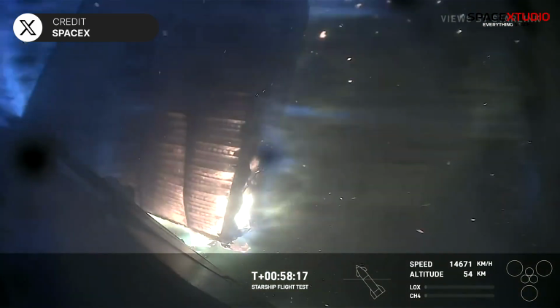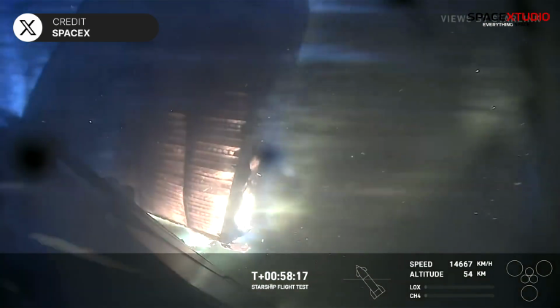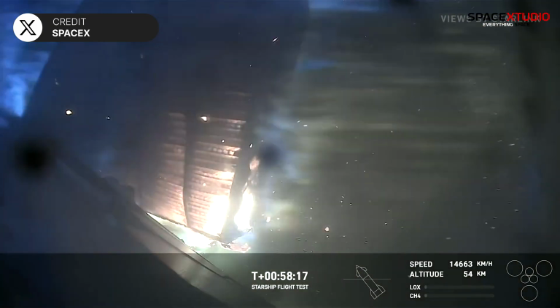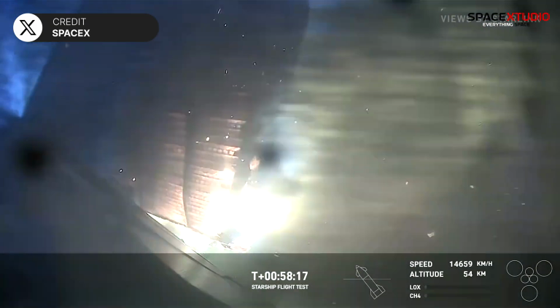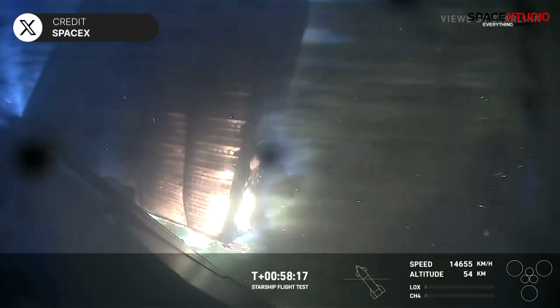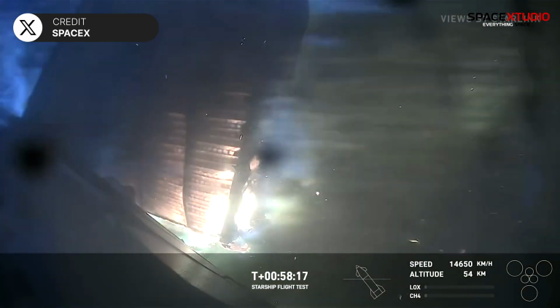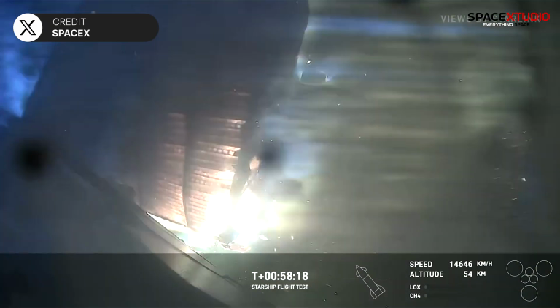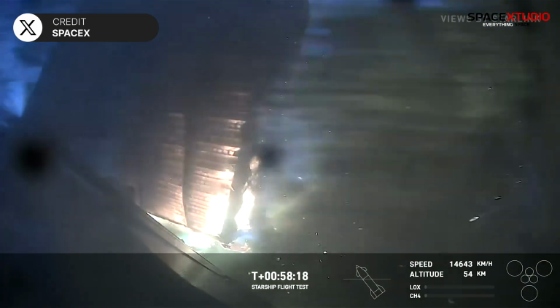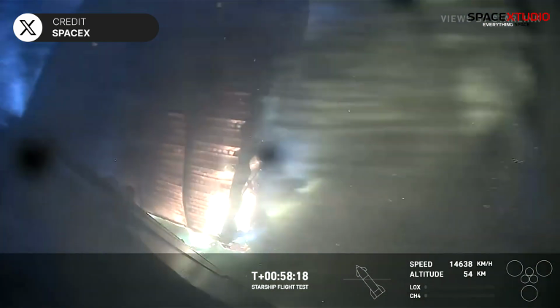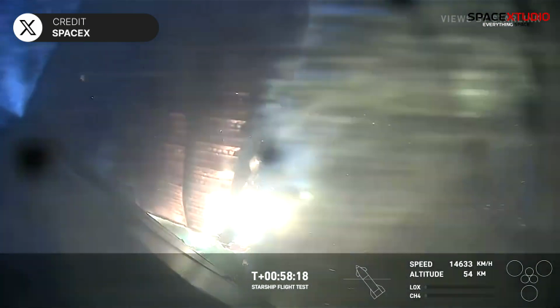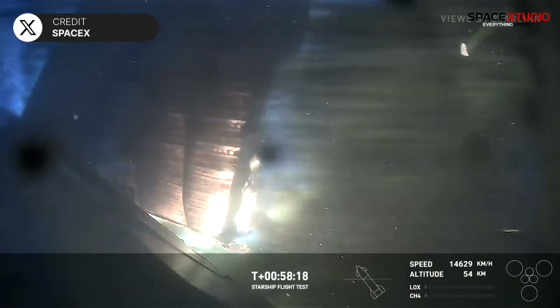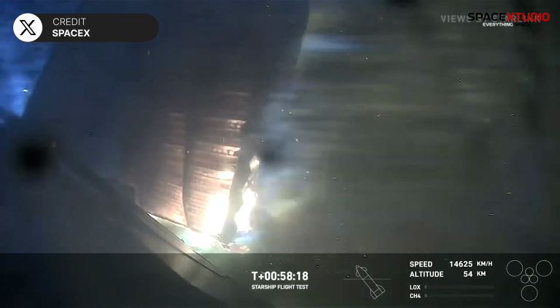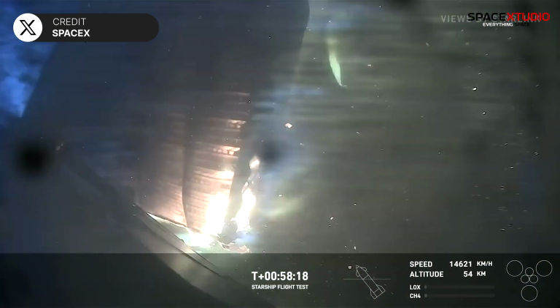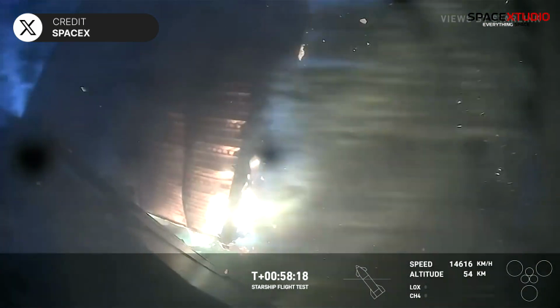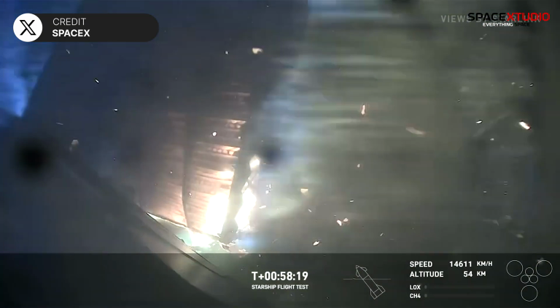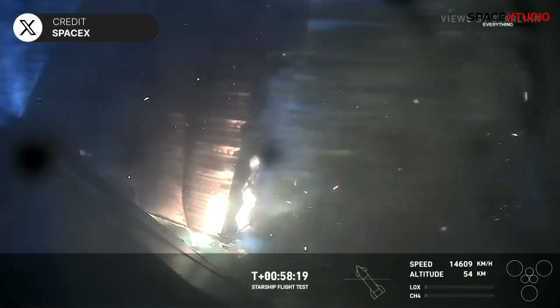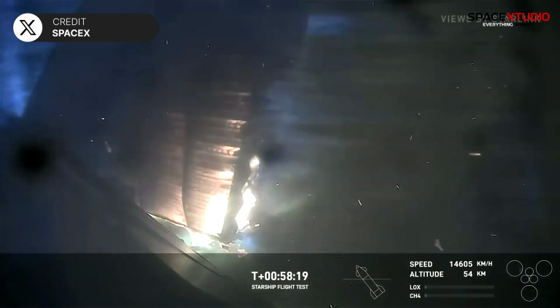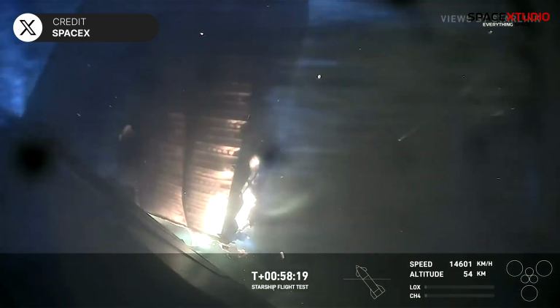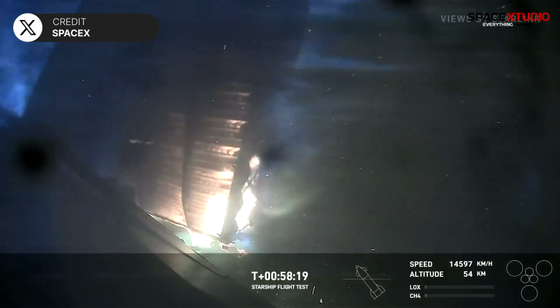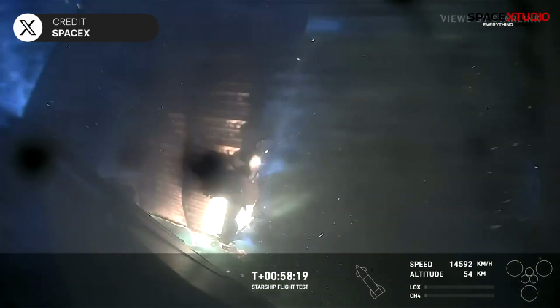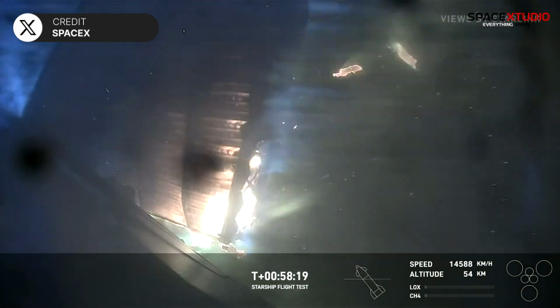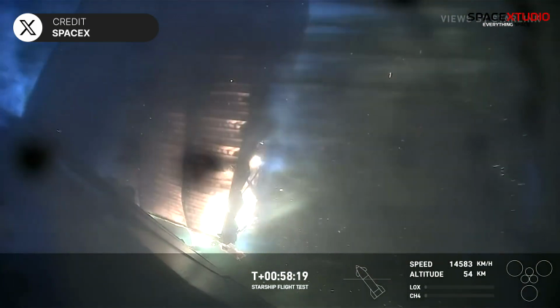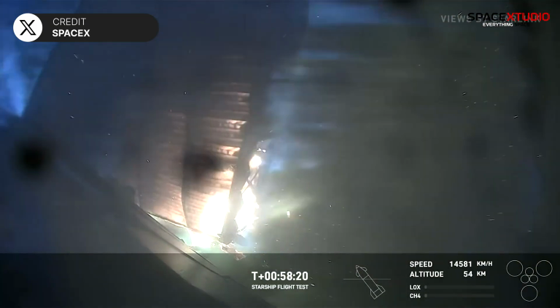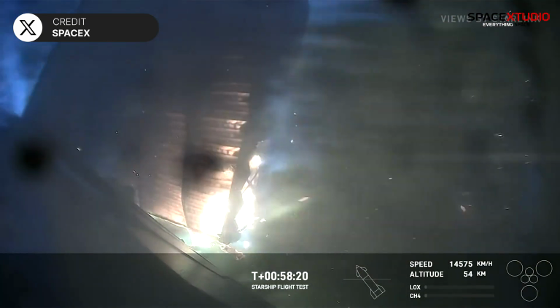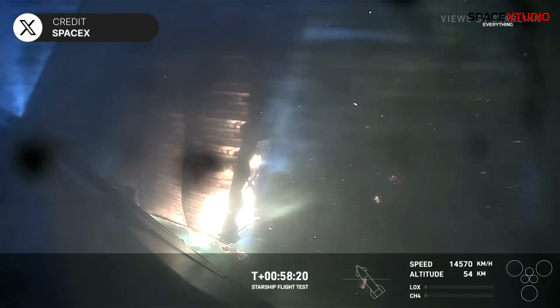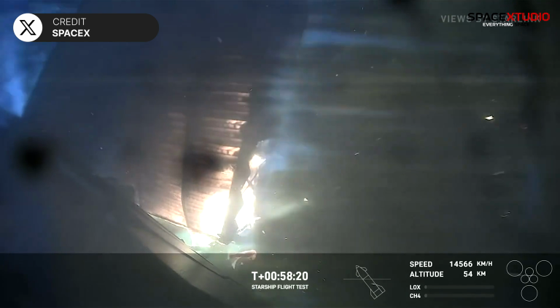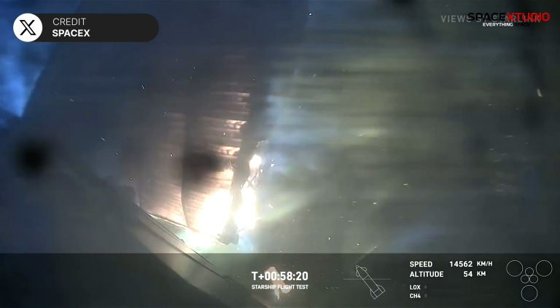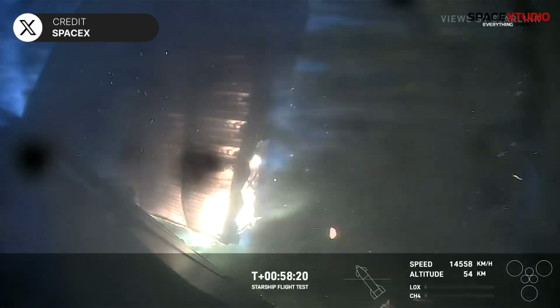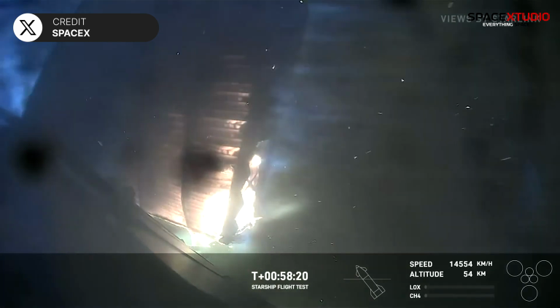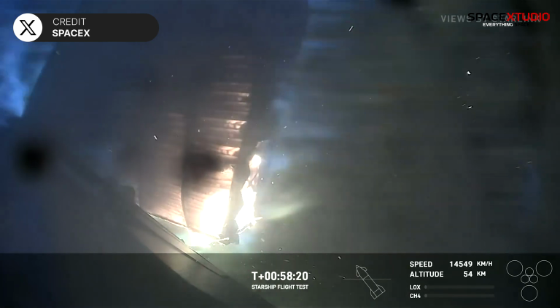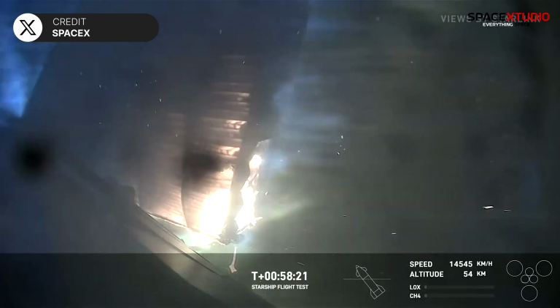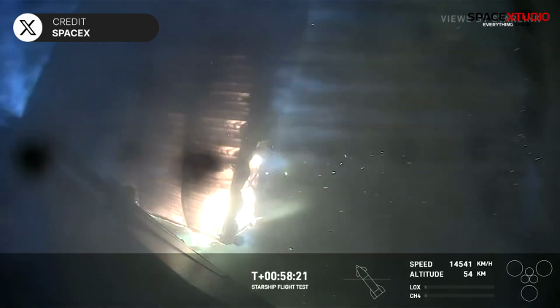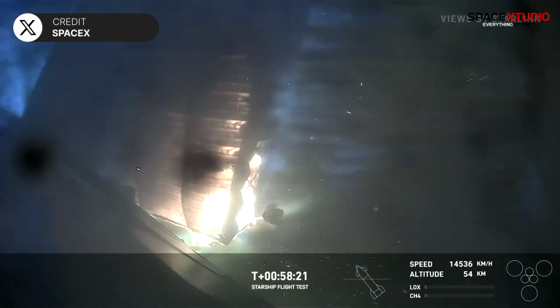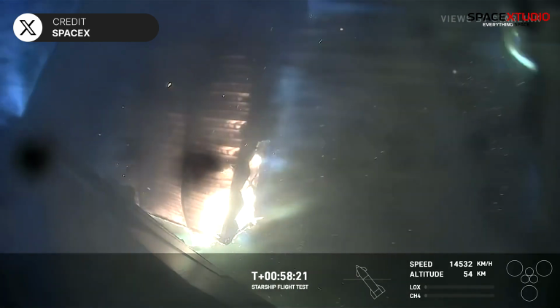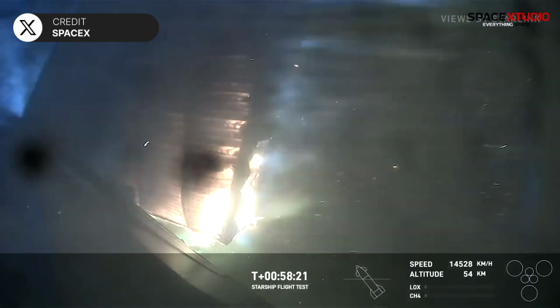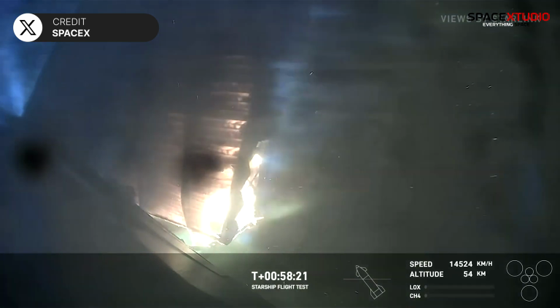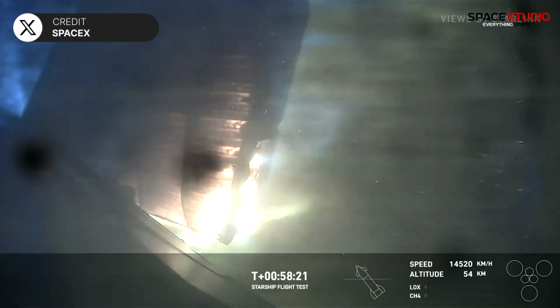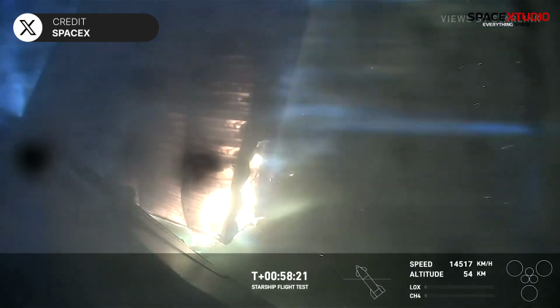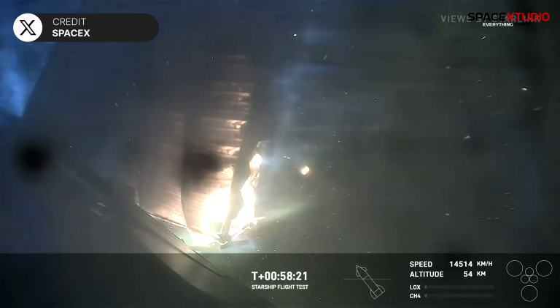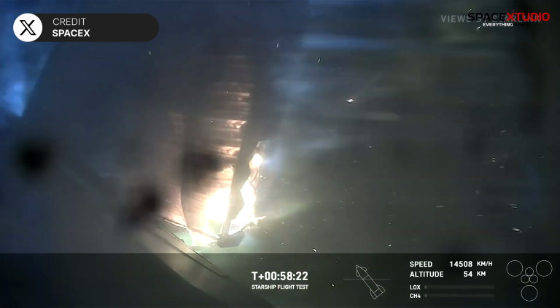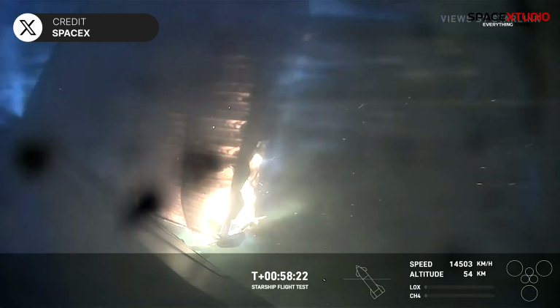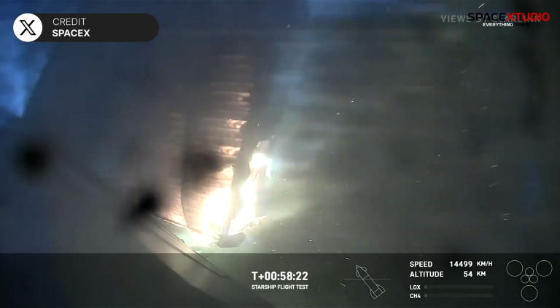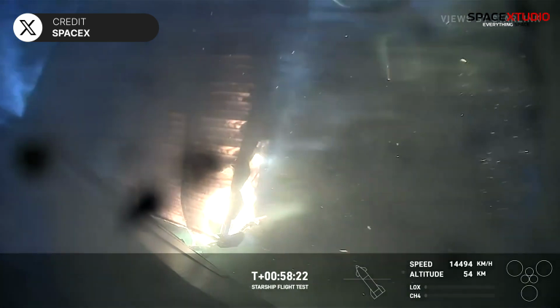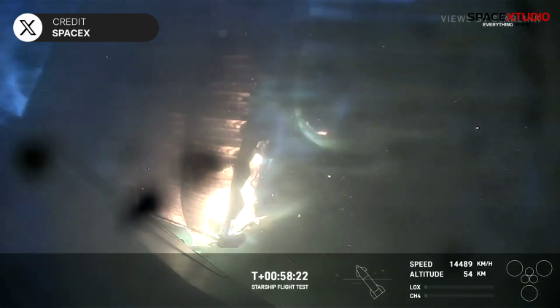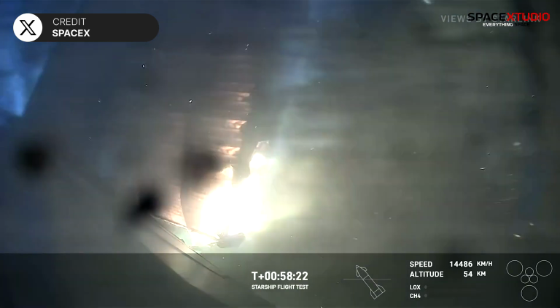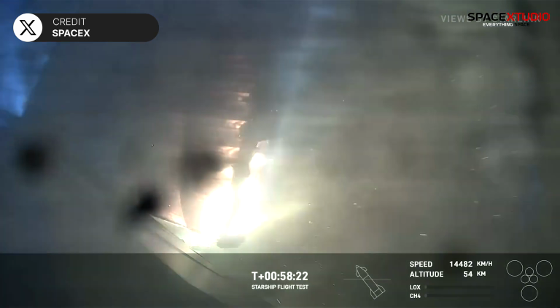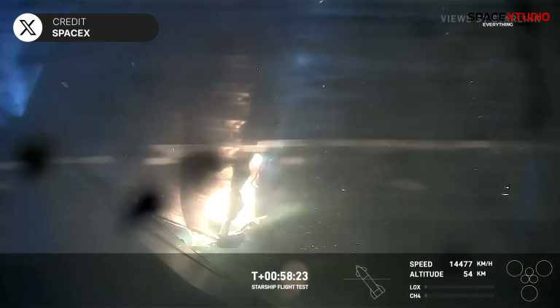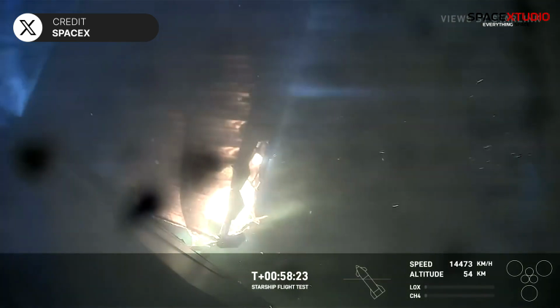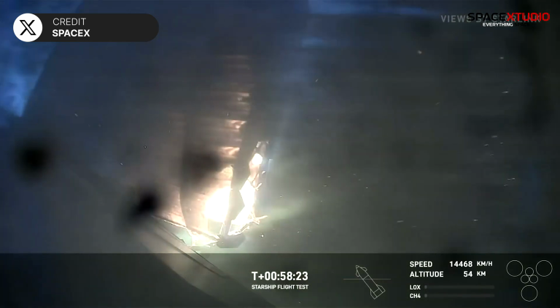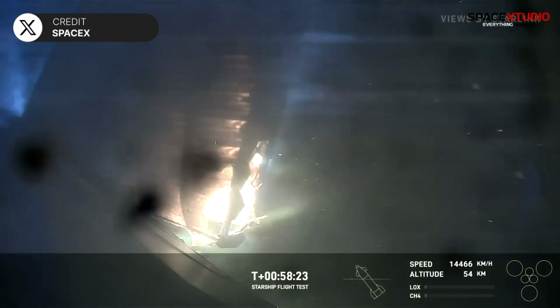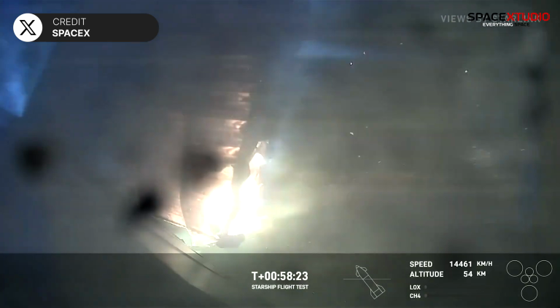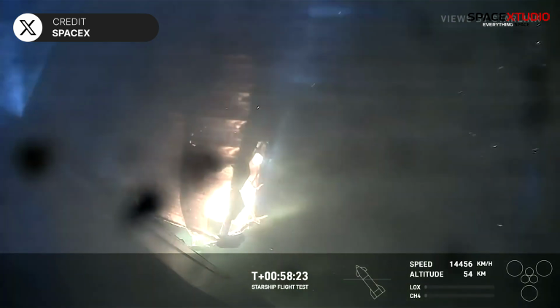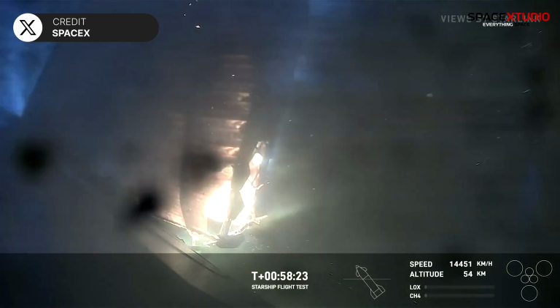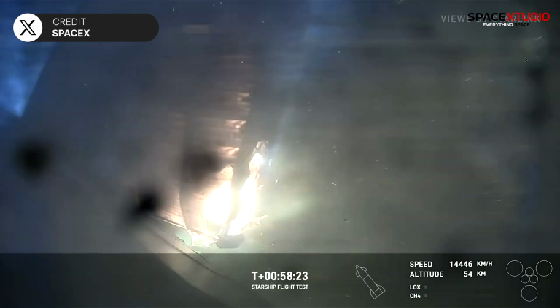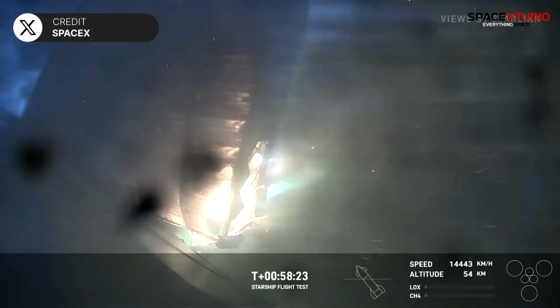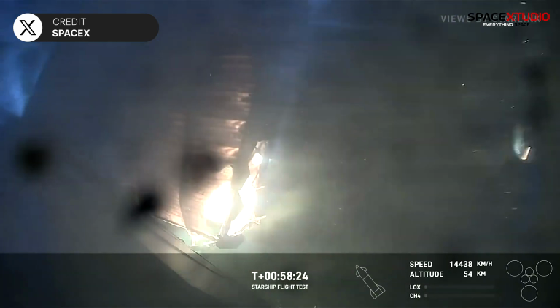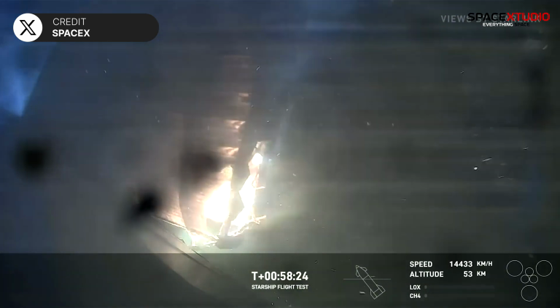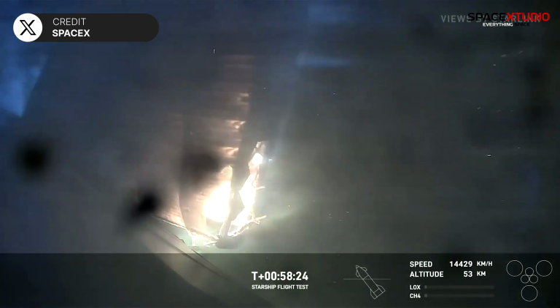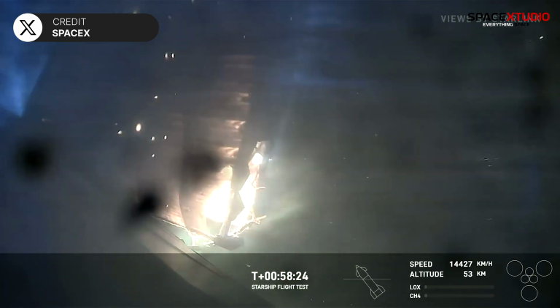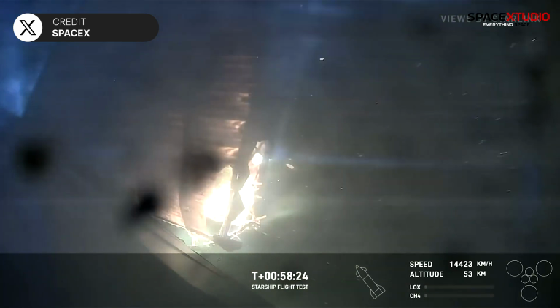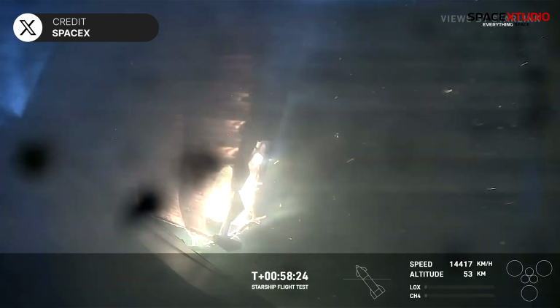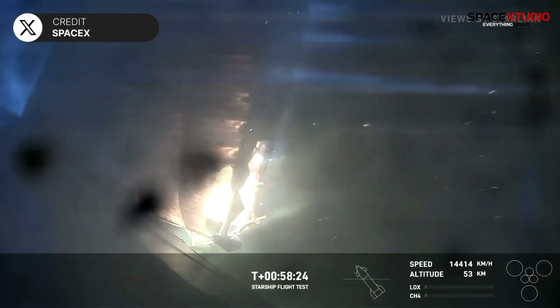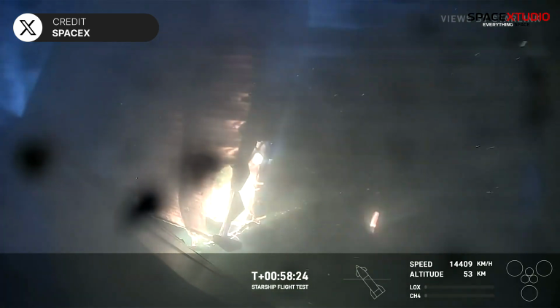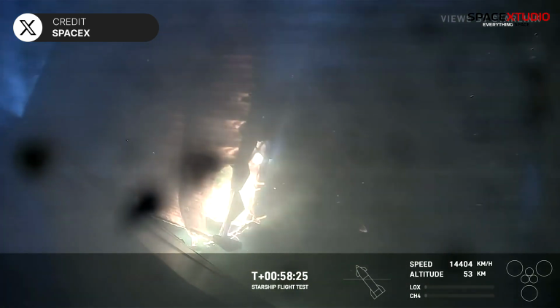How far can it go? That is the question. Keep your eye on the altitude in the bottom right-hand corner — we're at 54 kilometers right now.